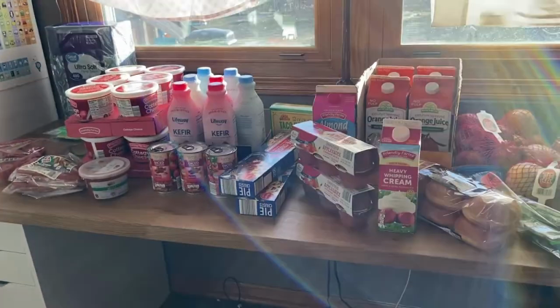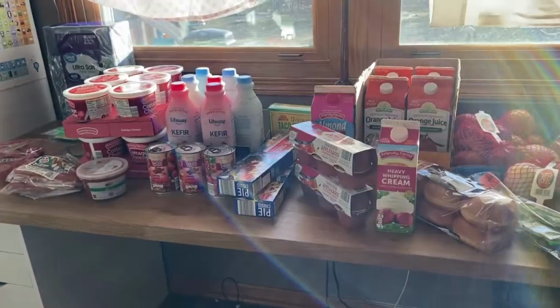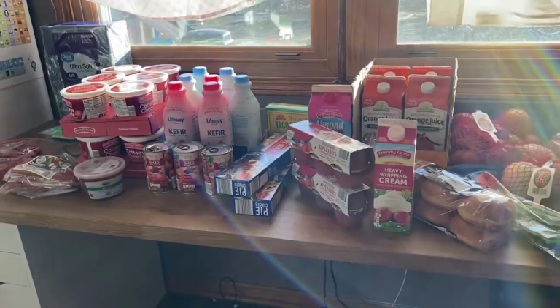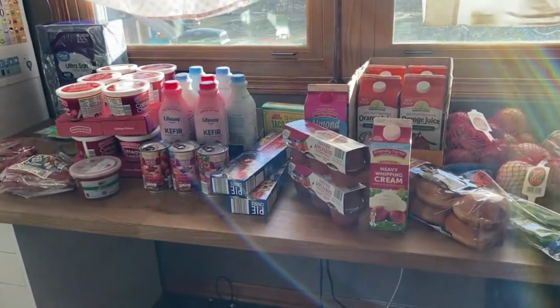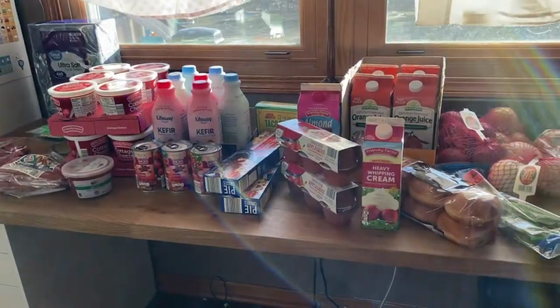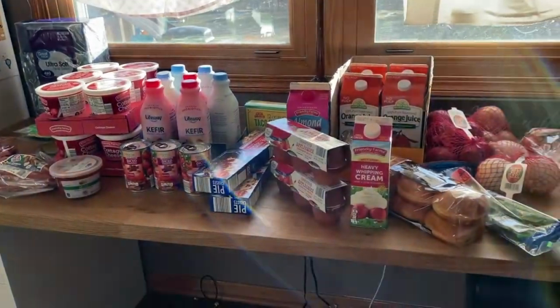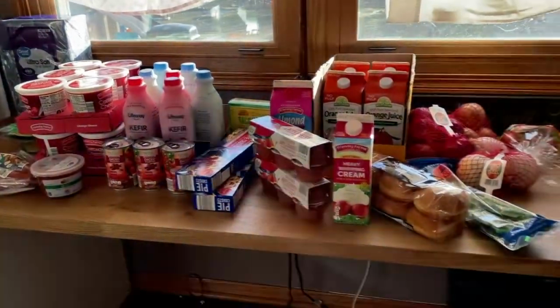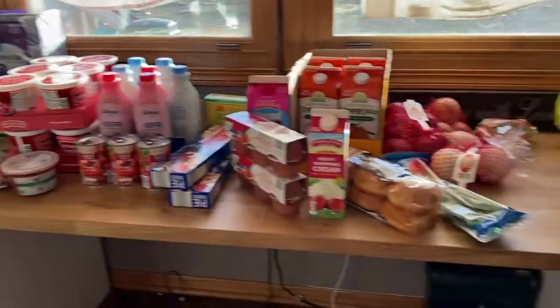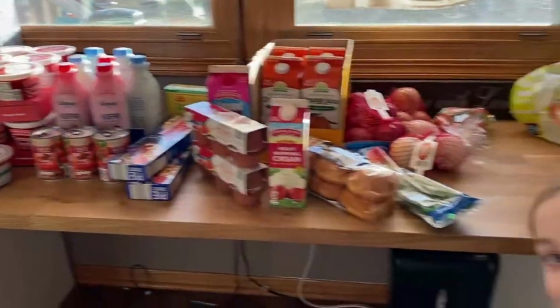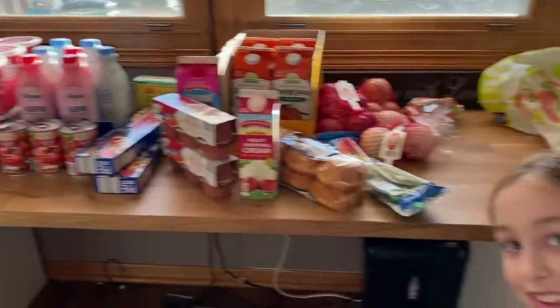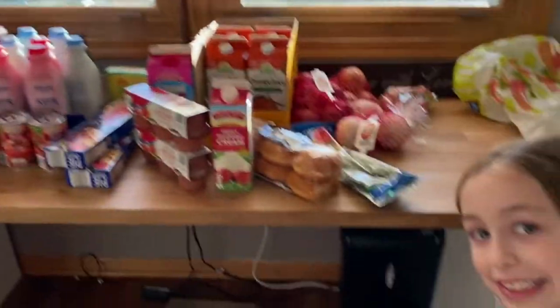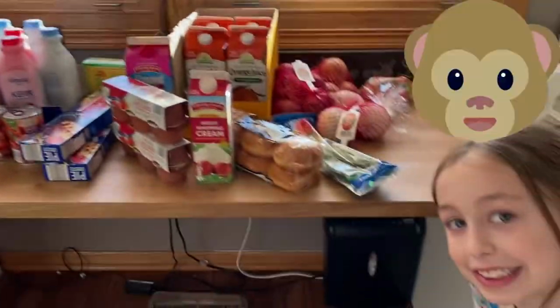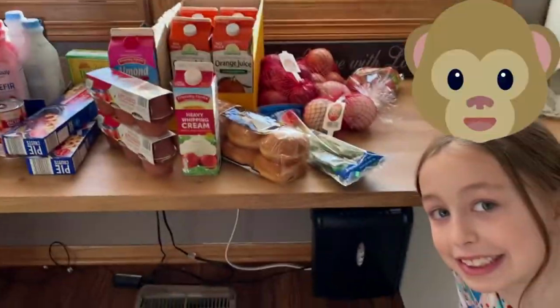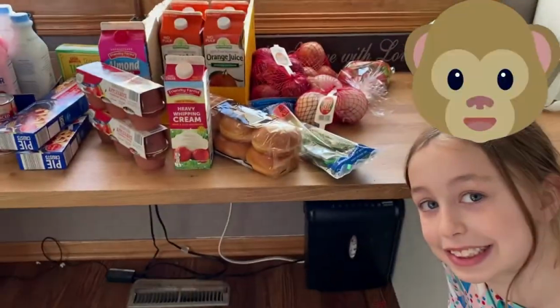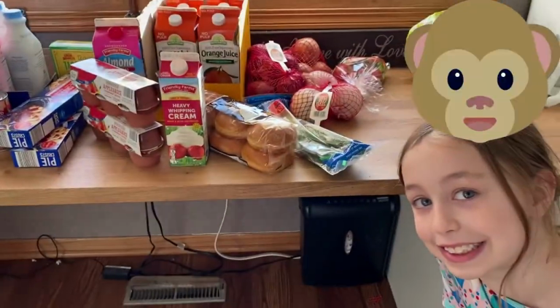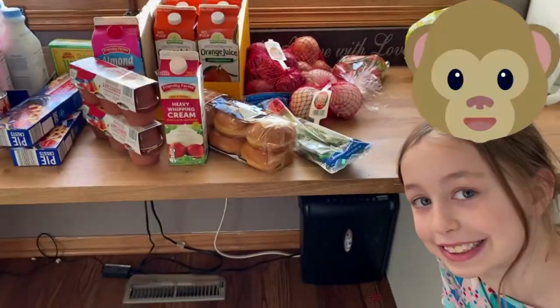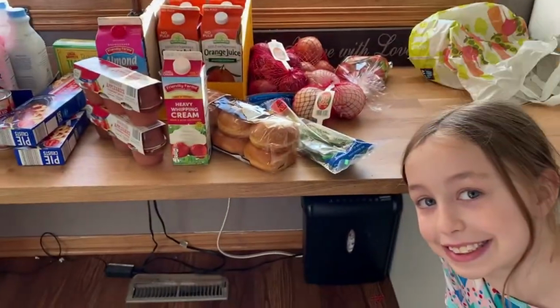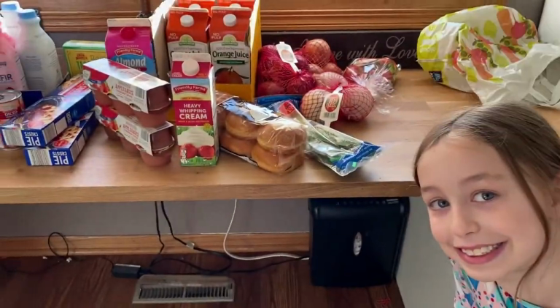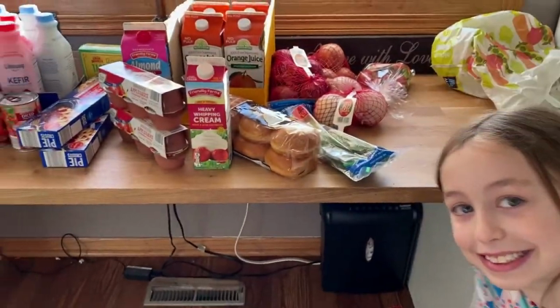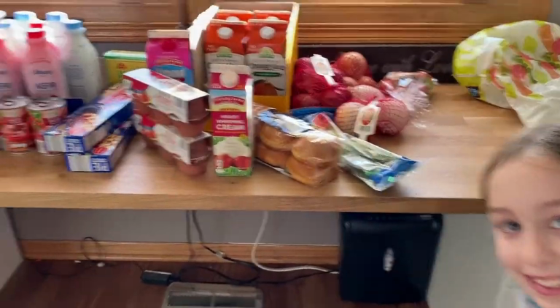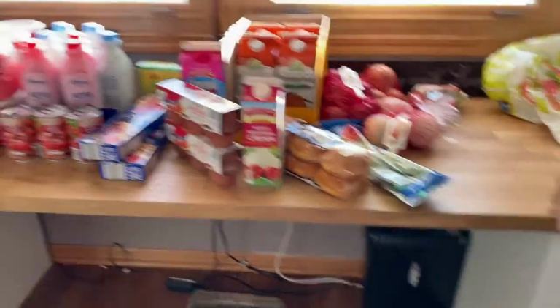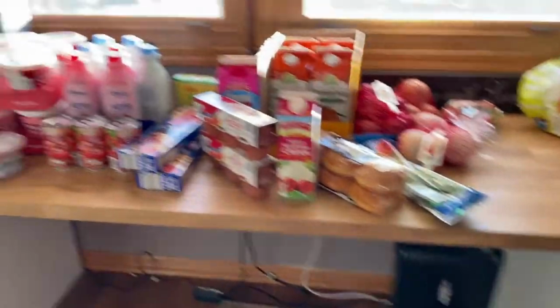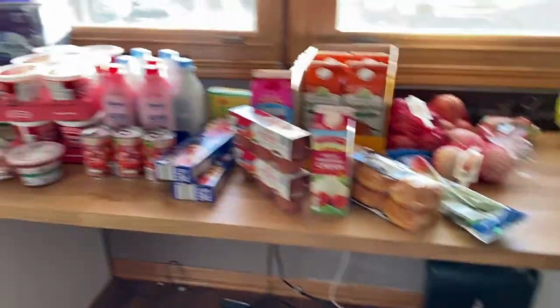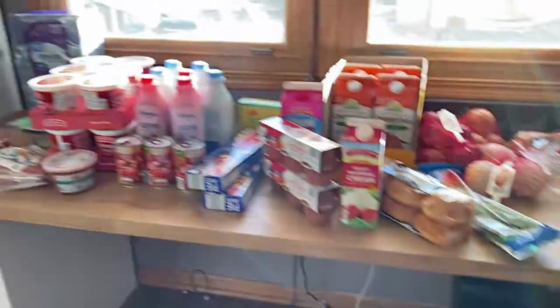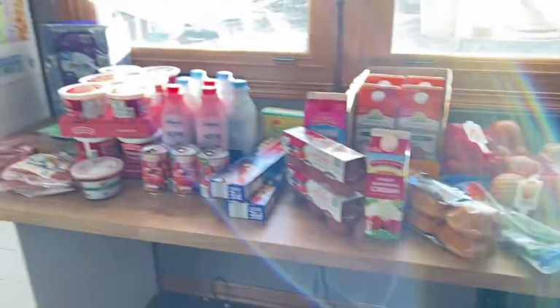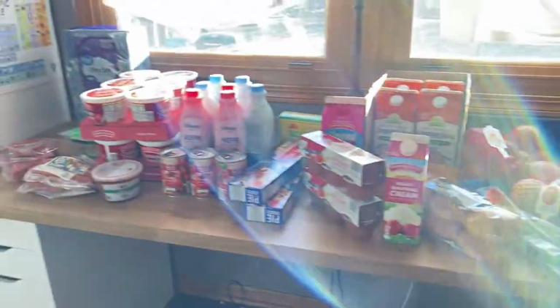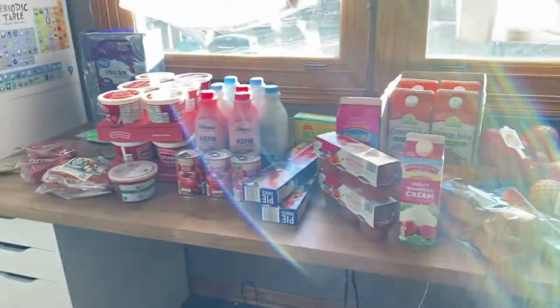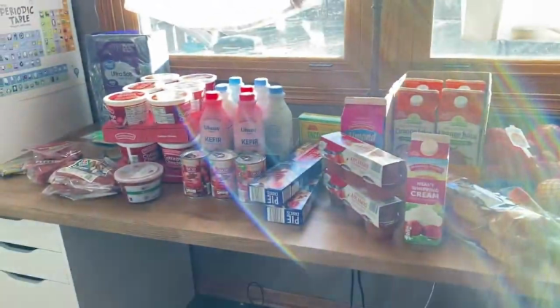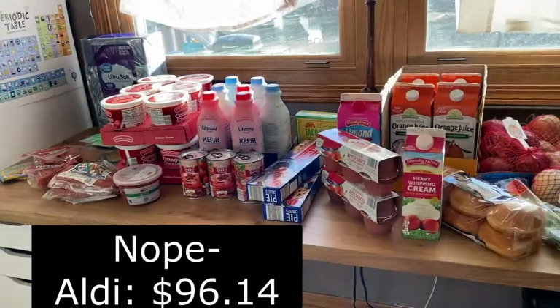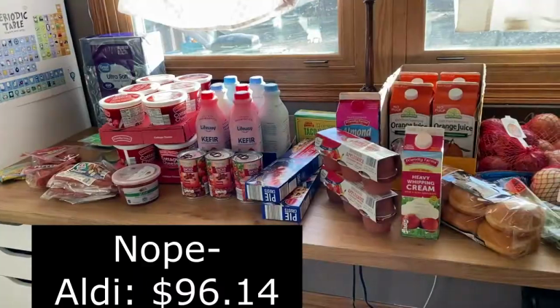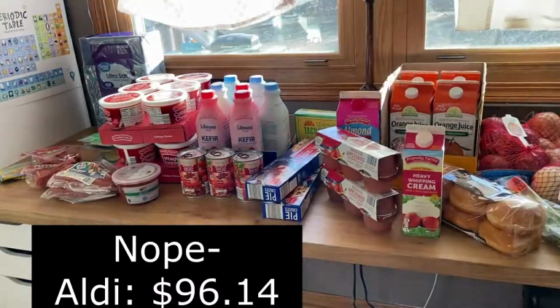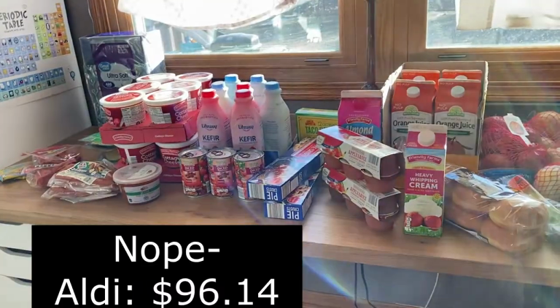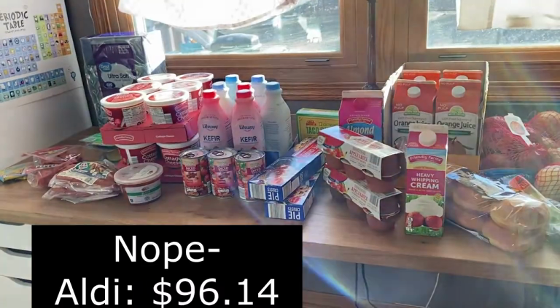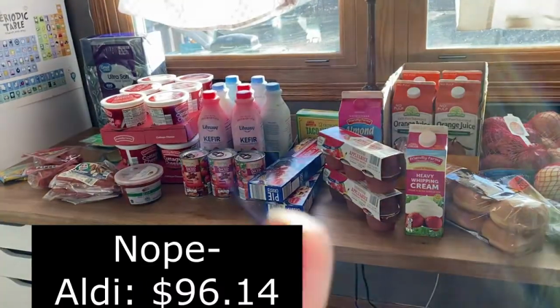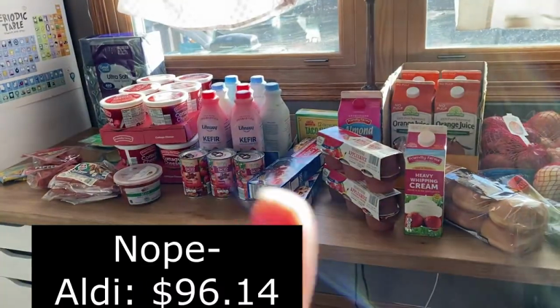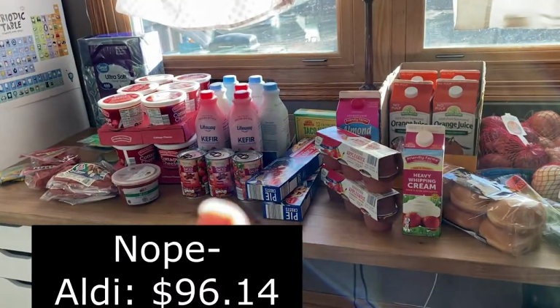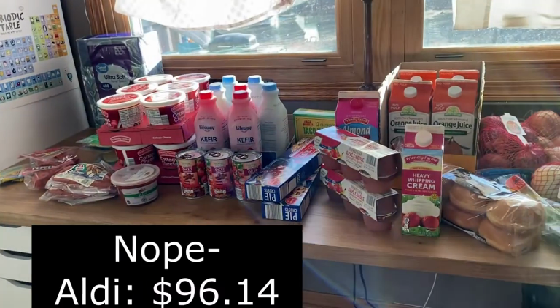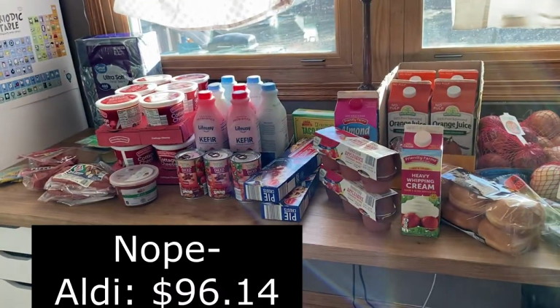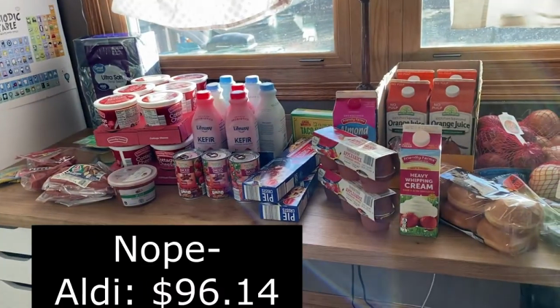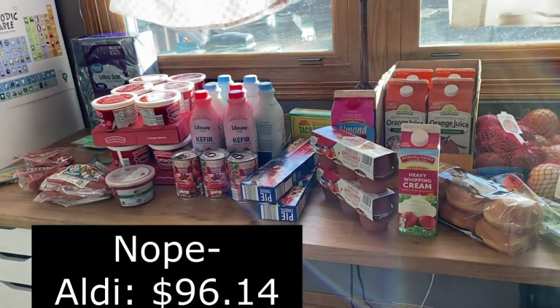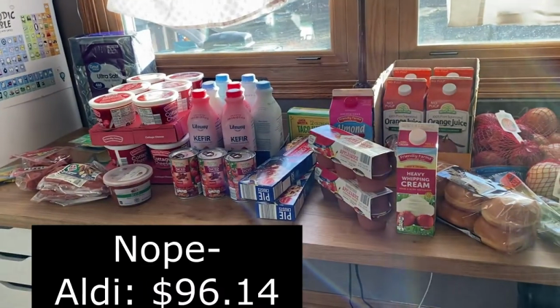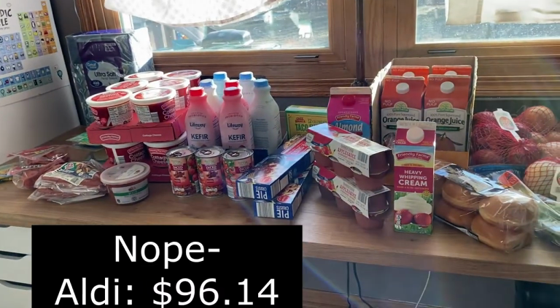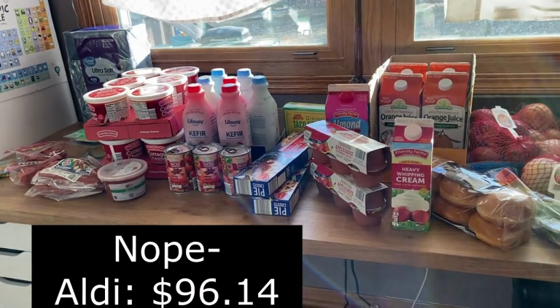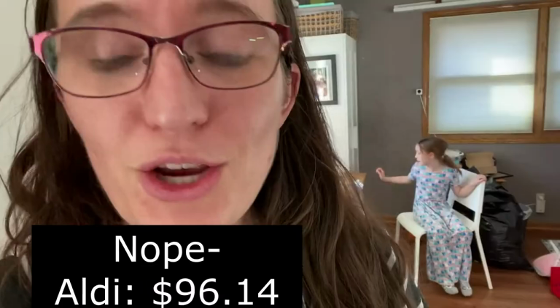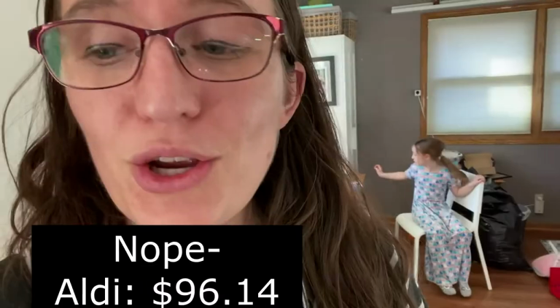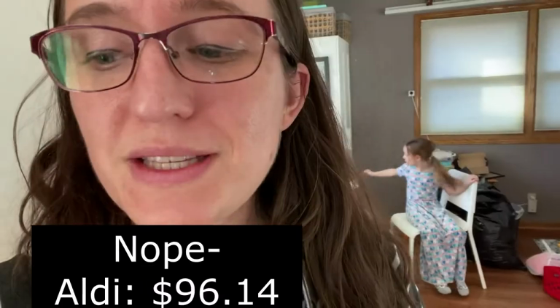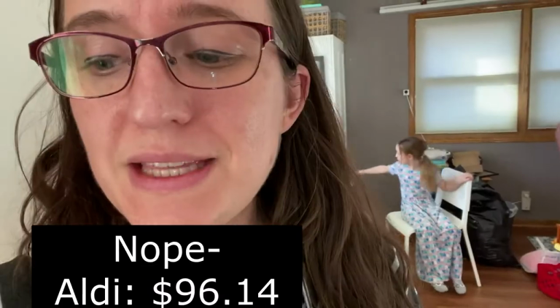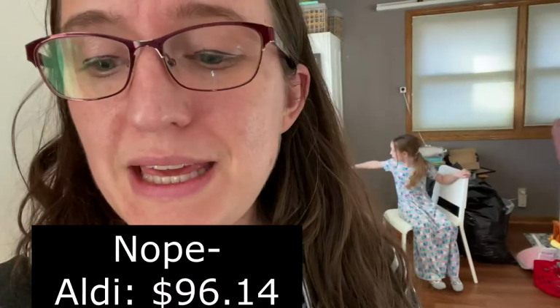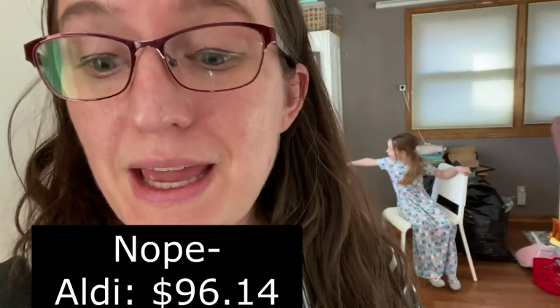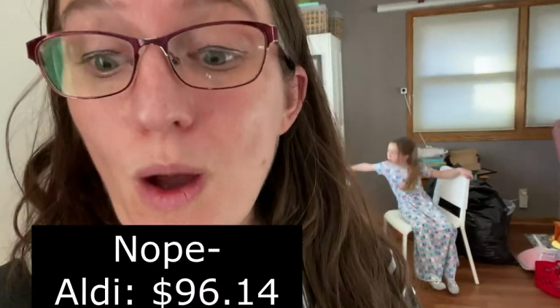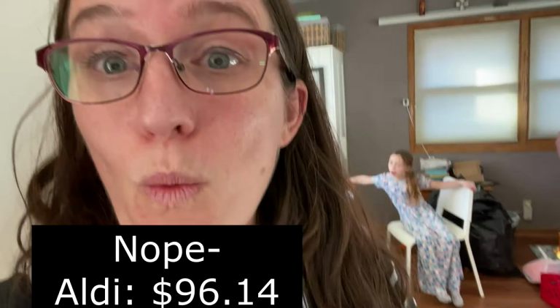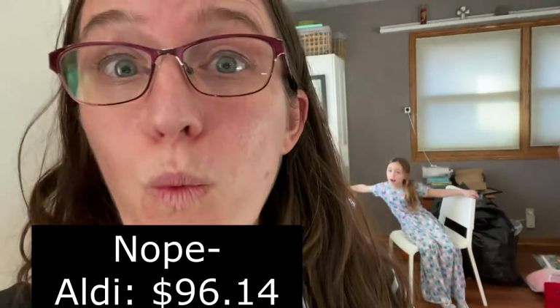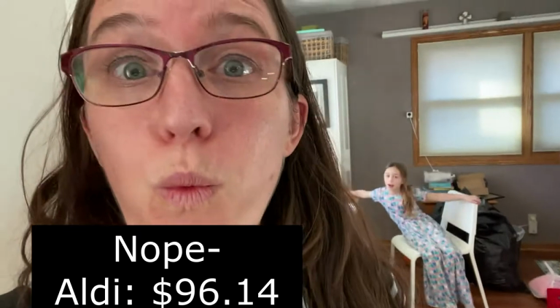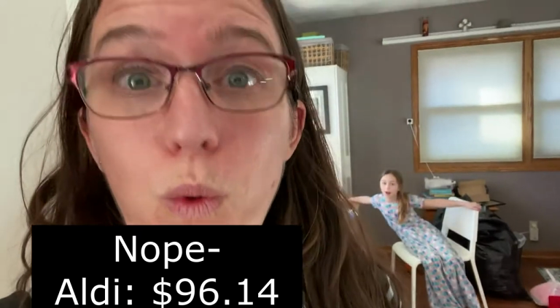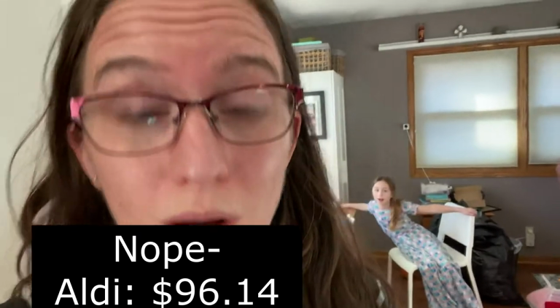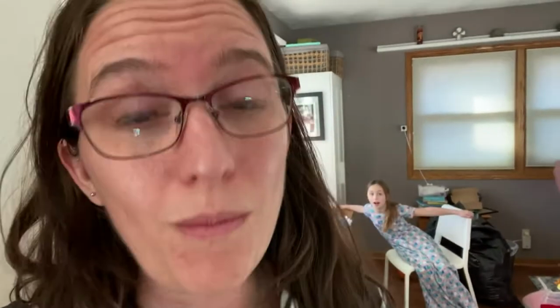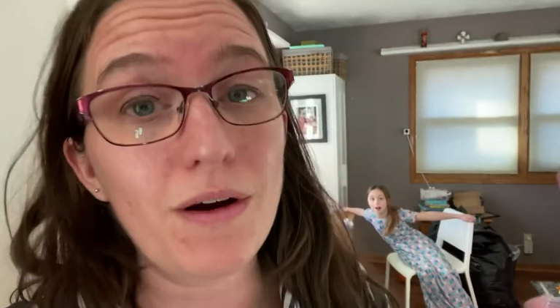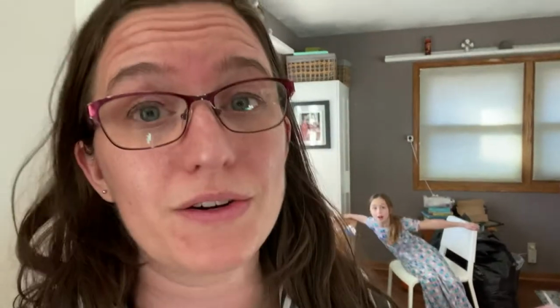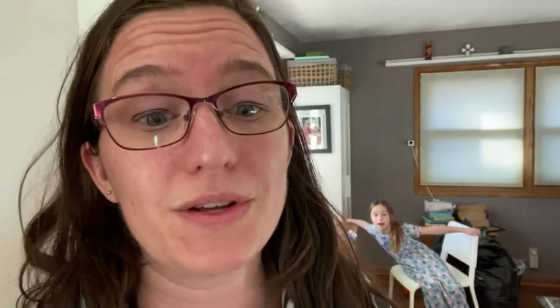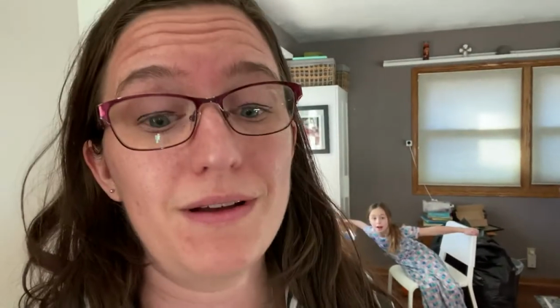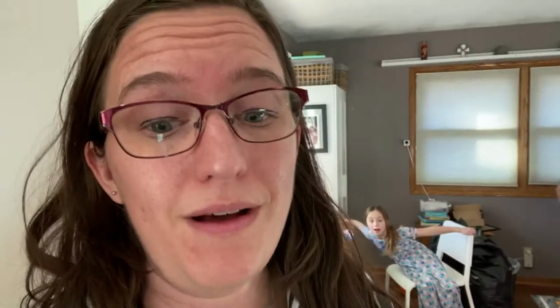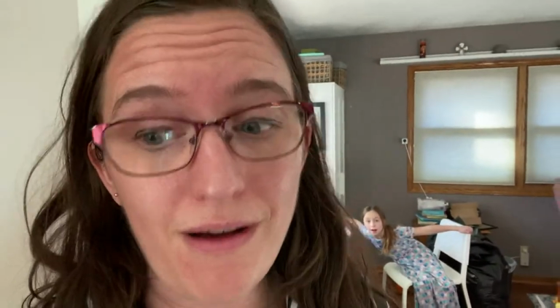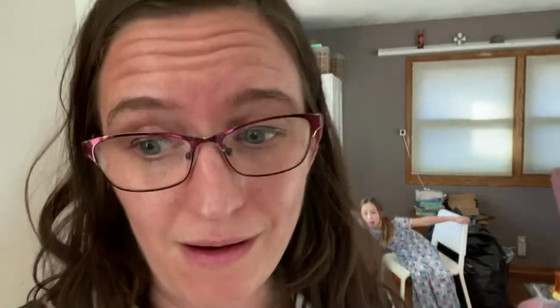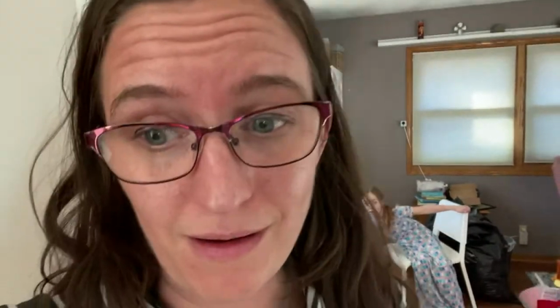So that is our Aldi haul. The total was $99 something — I'll put it on screen. Here is the Walmart haul.